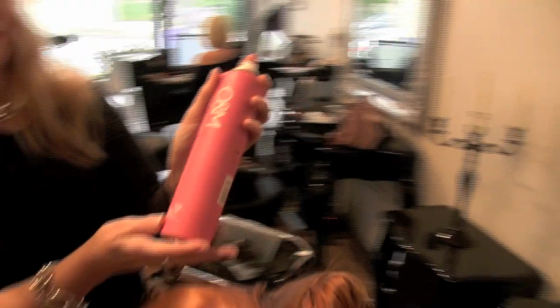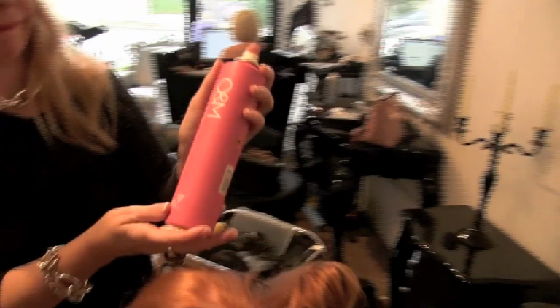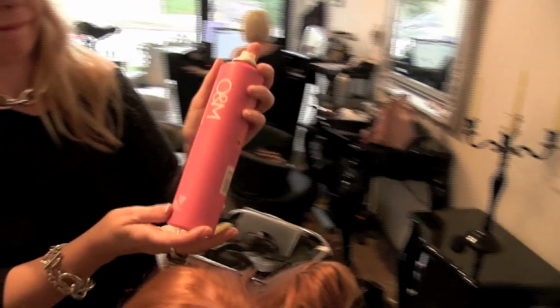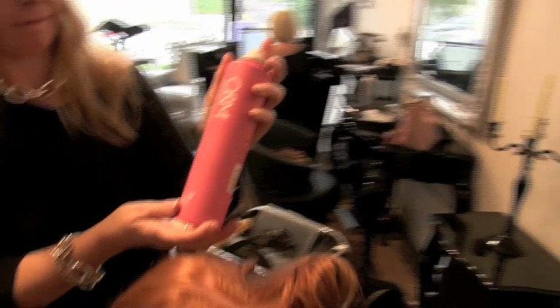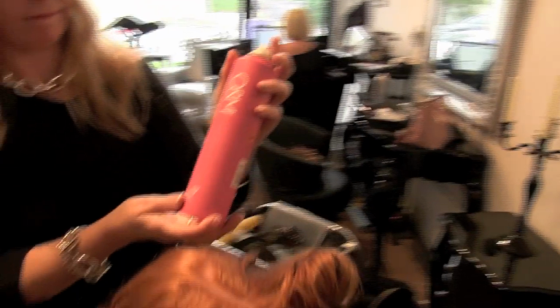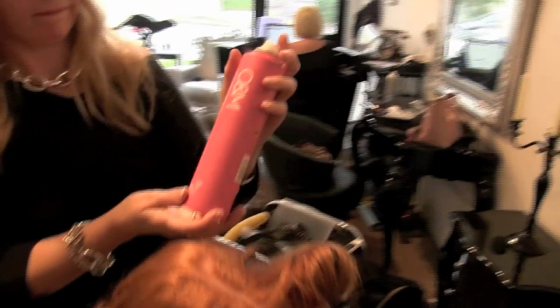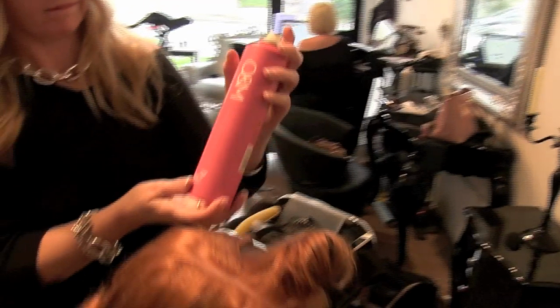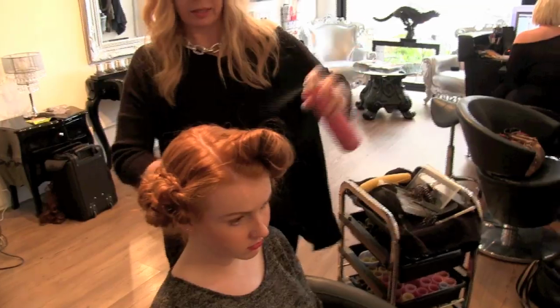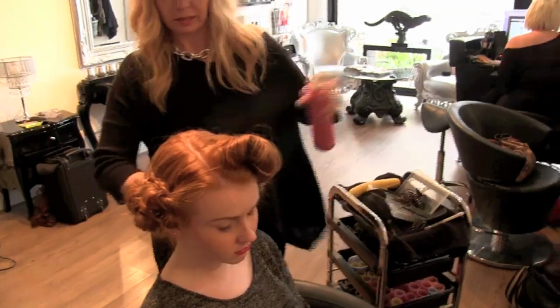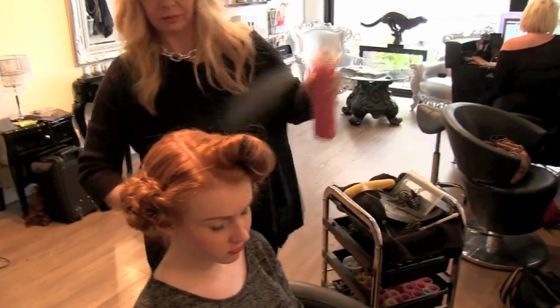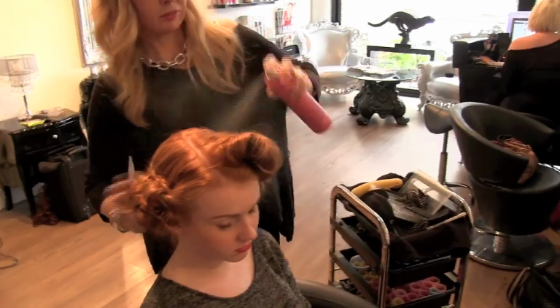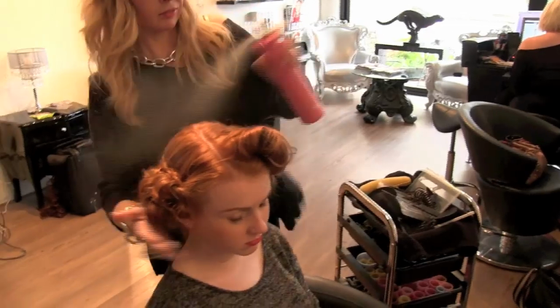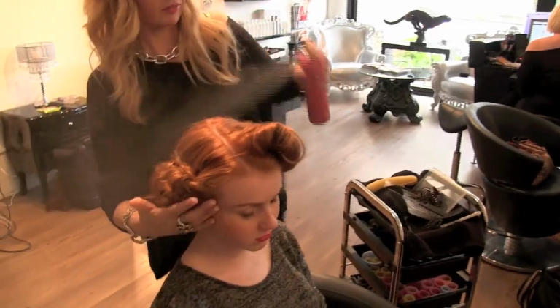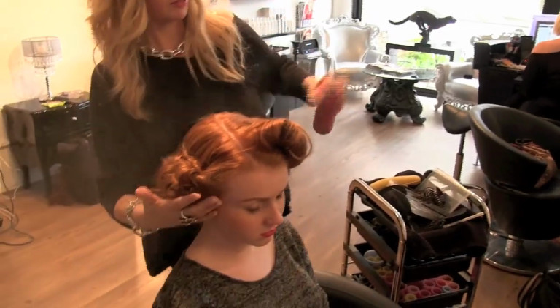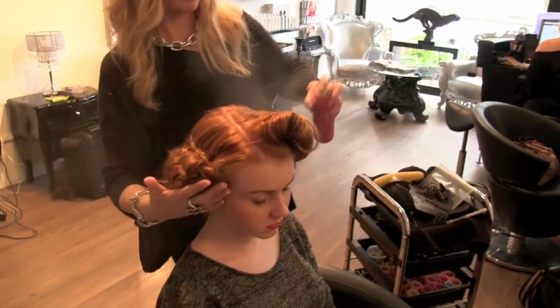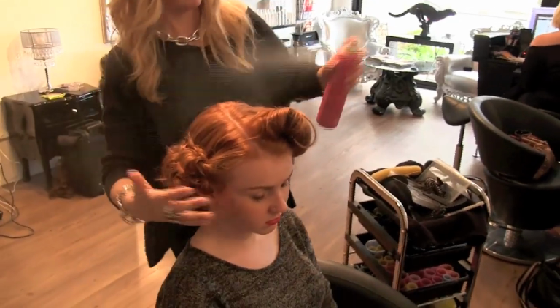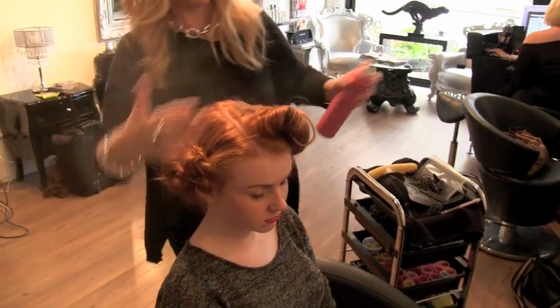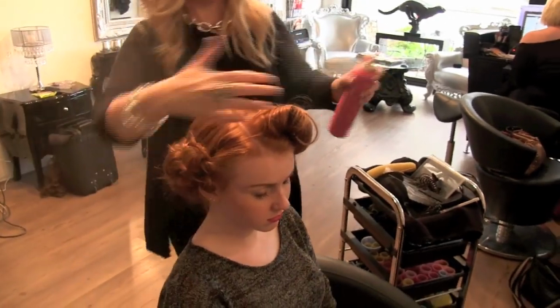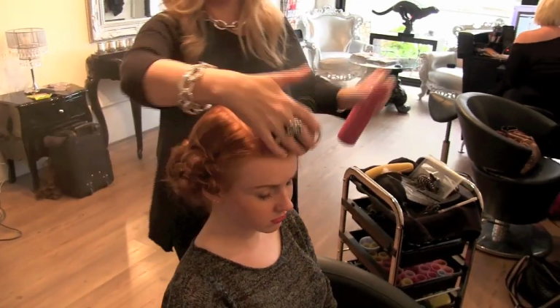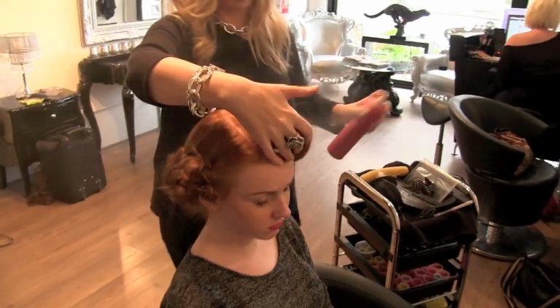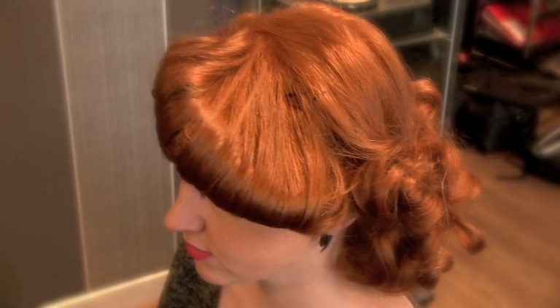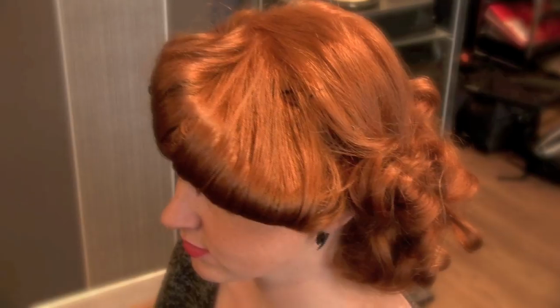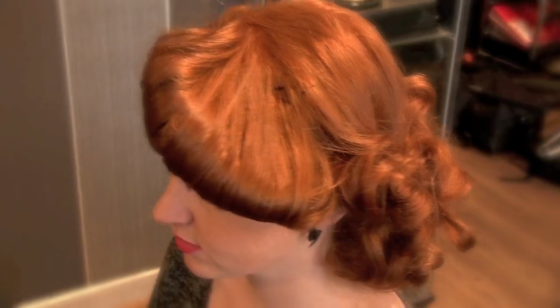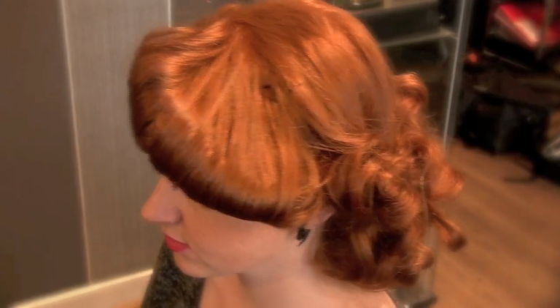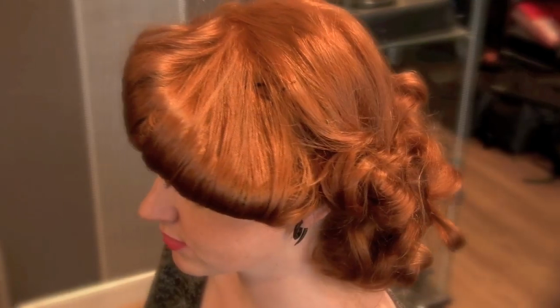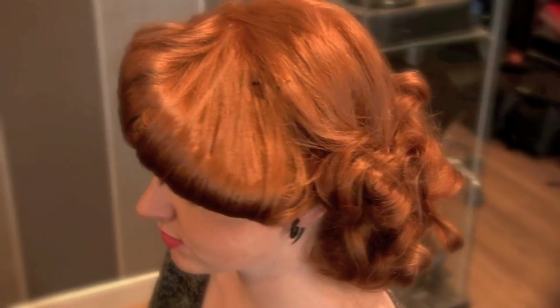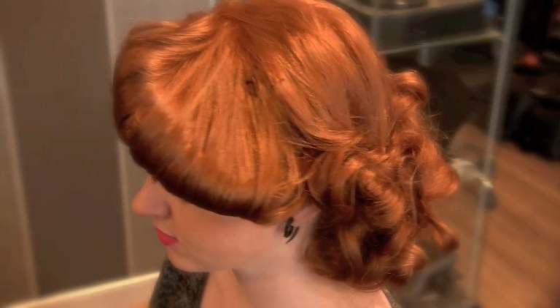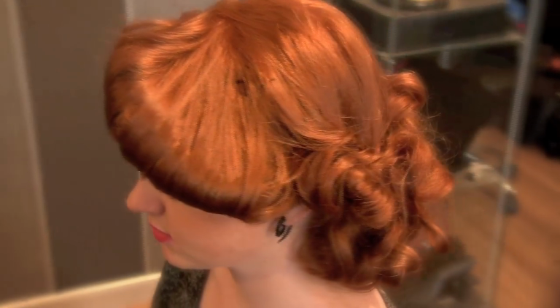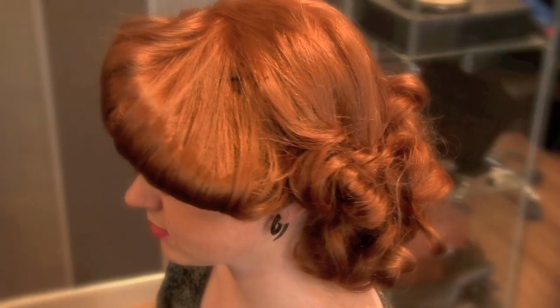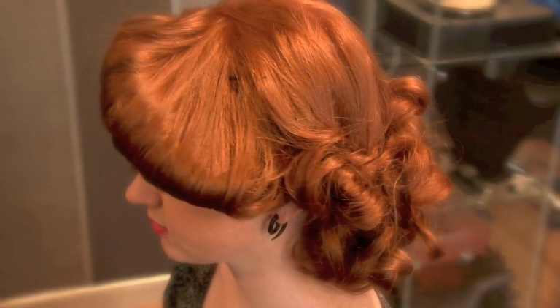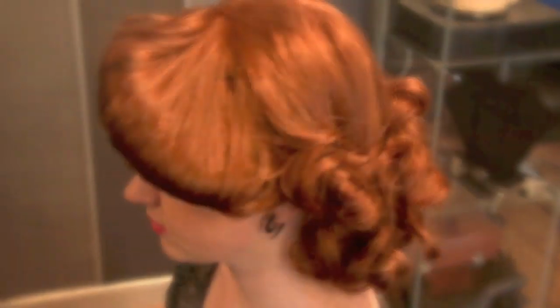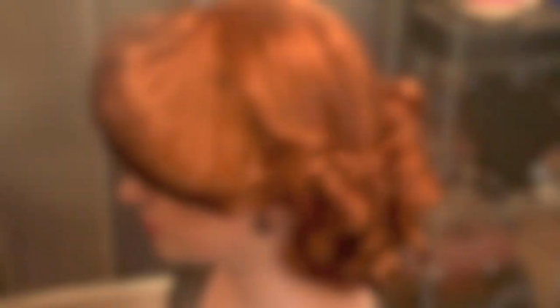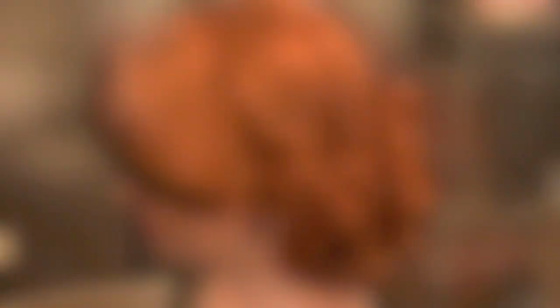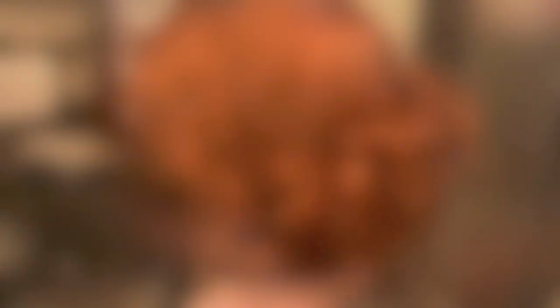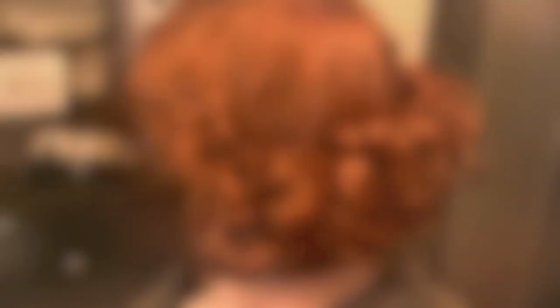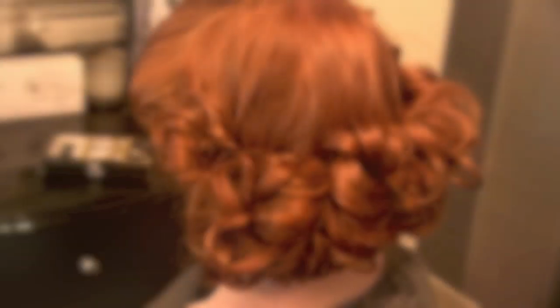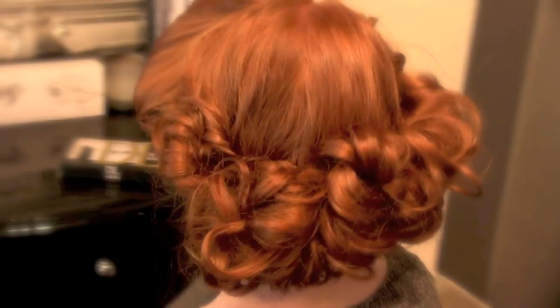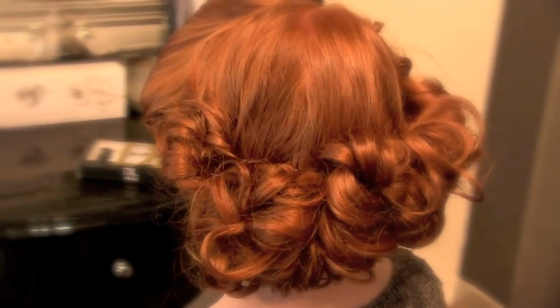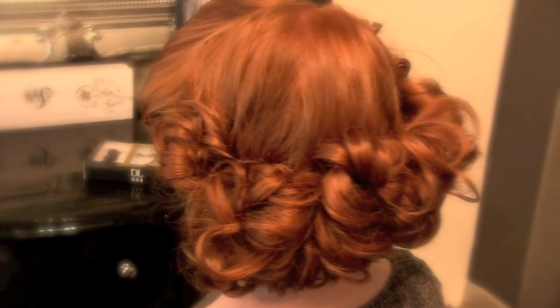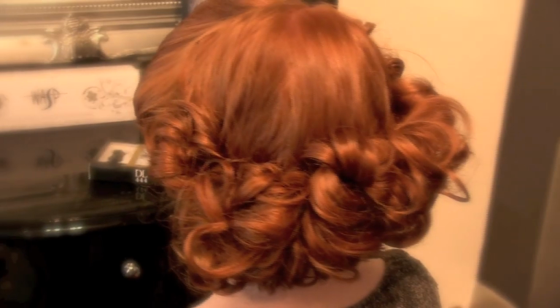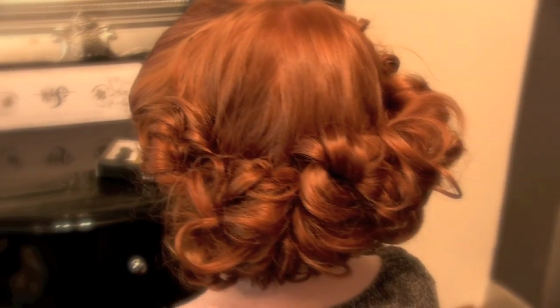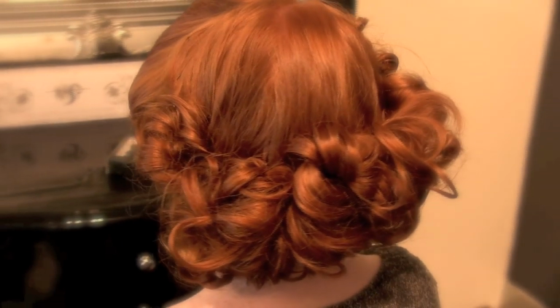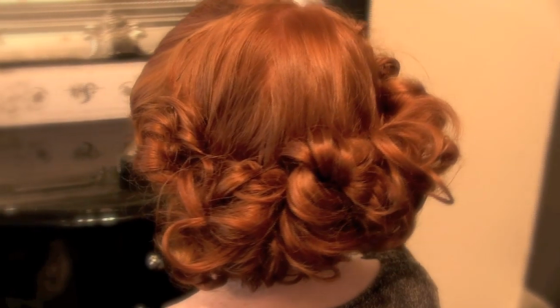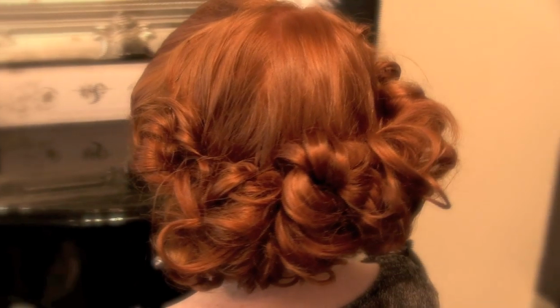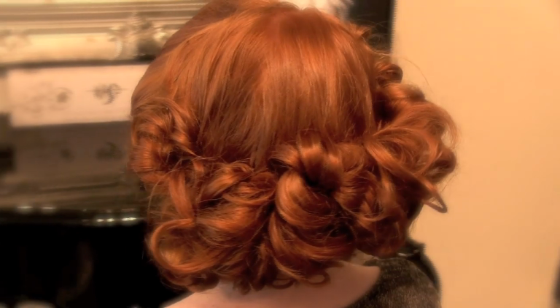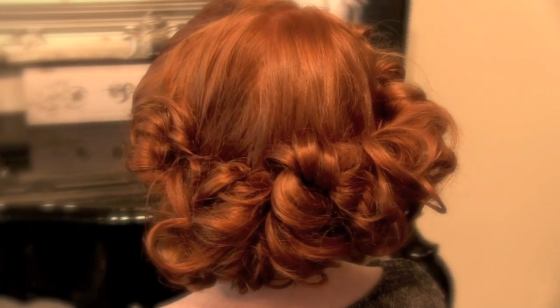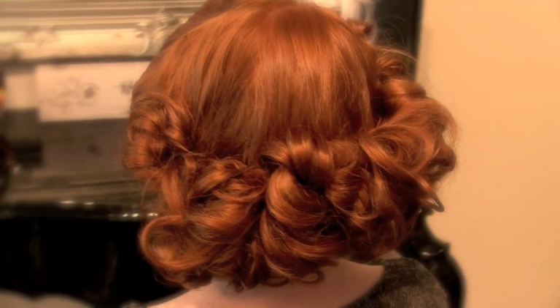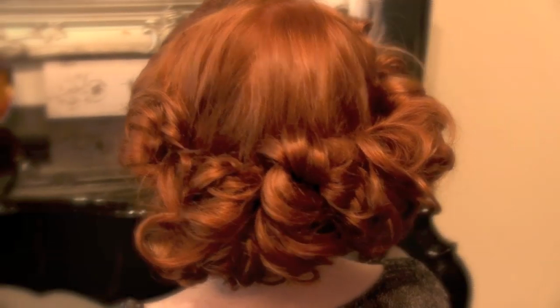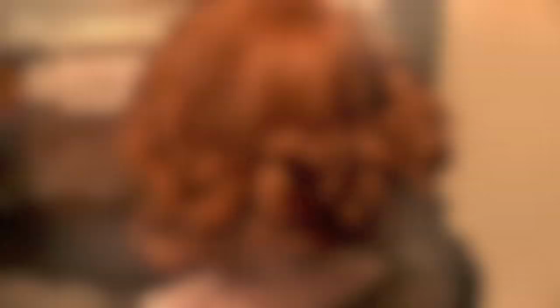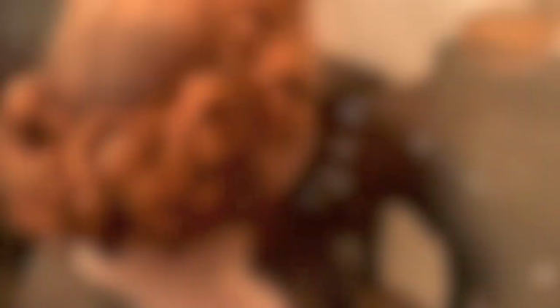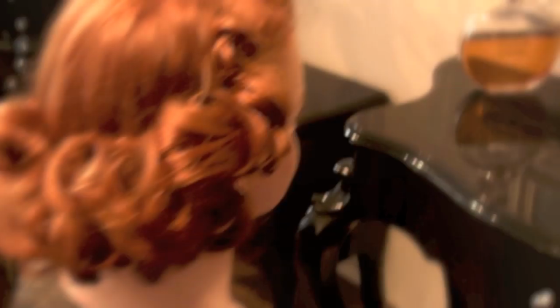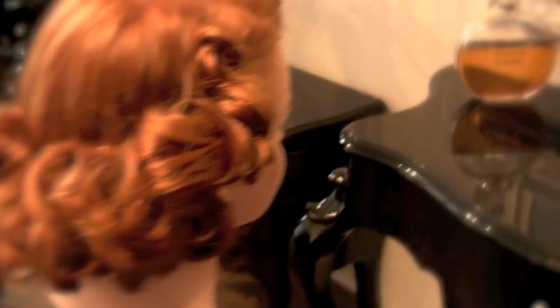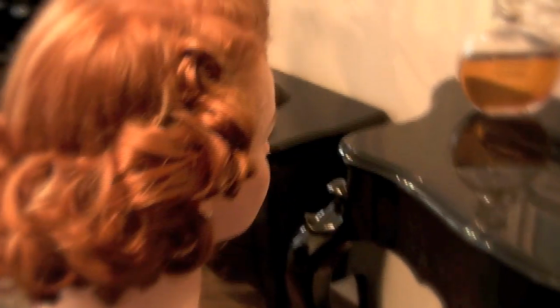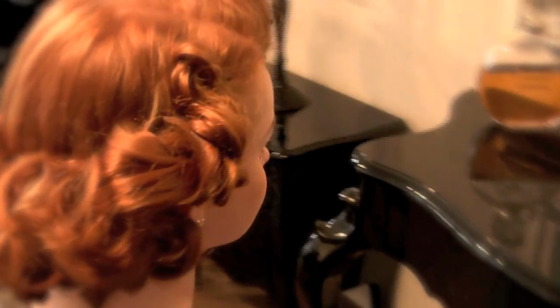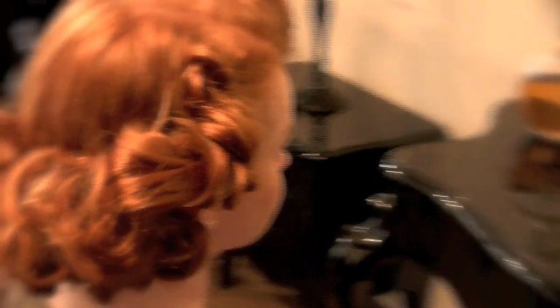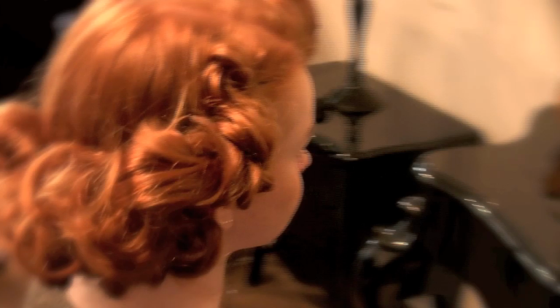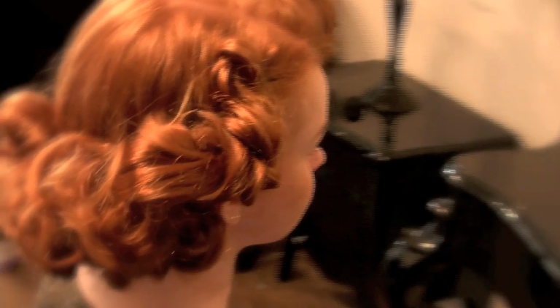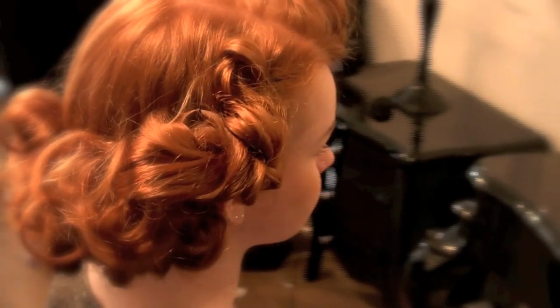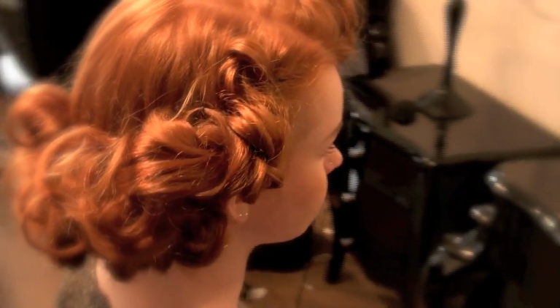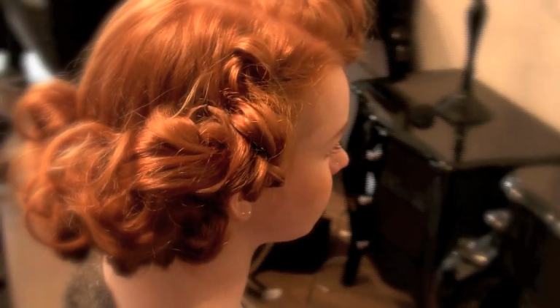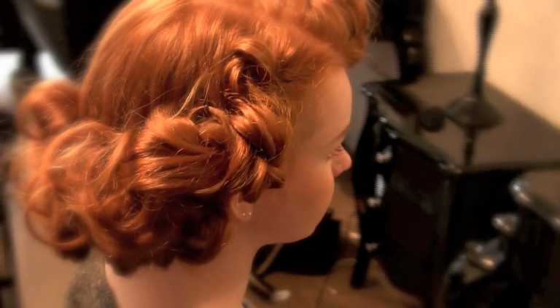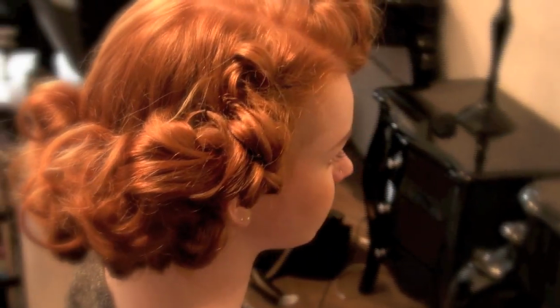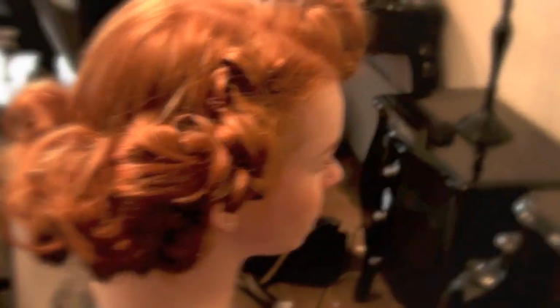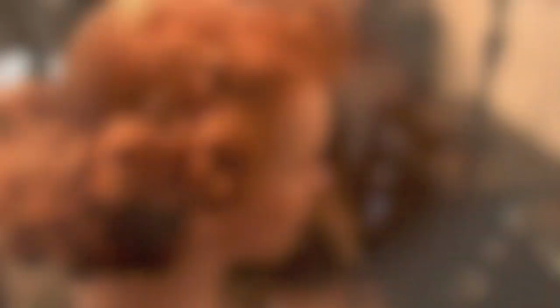Finish up the style with some hairspray. It looks incredible and it's extremely easy to do.